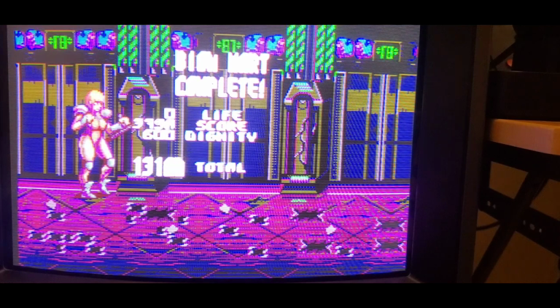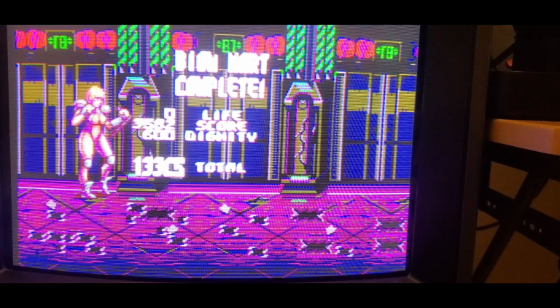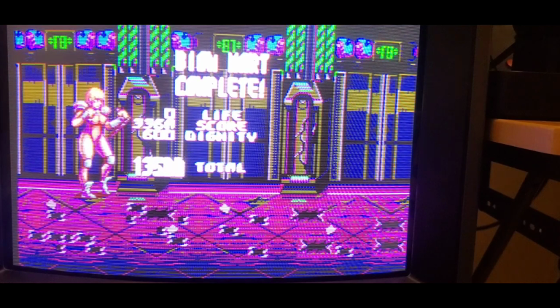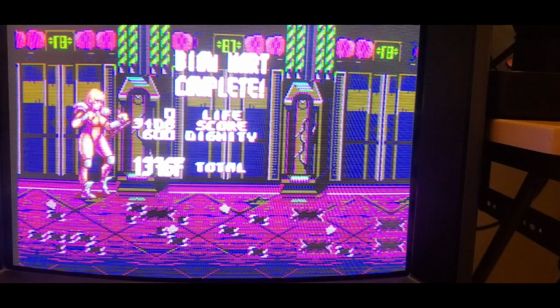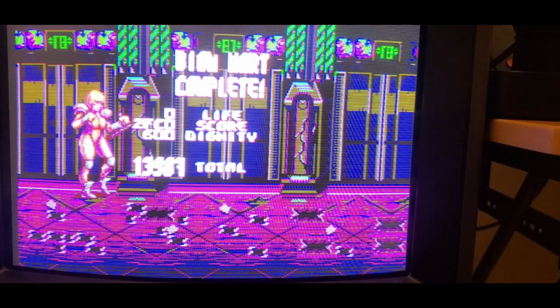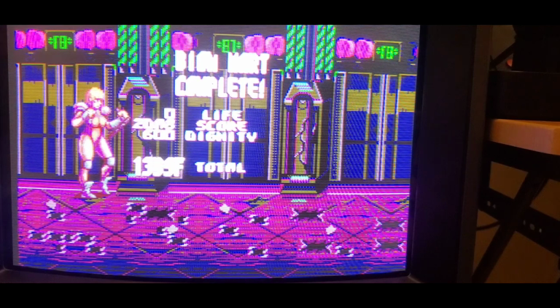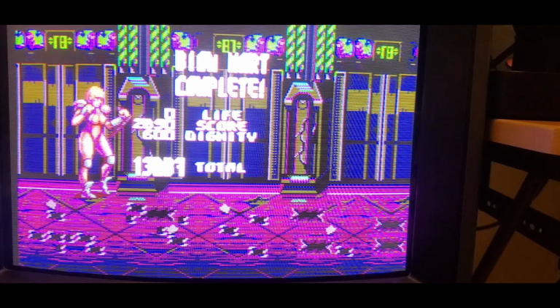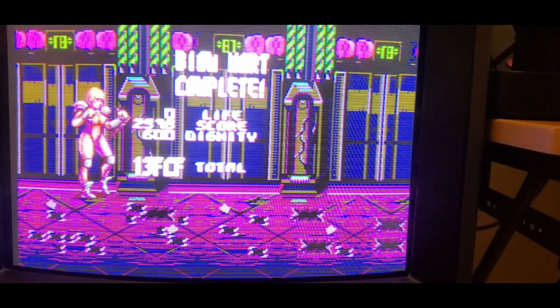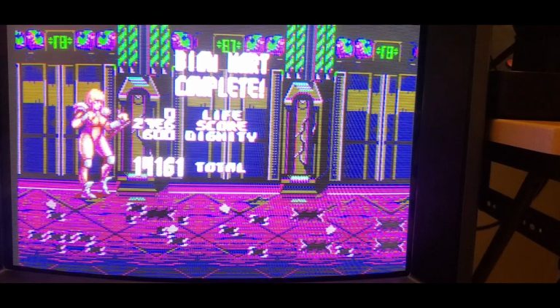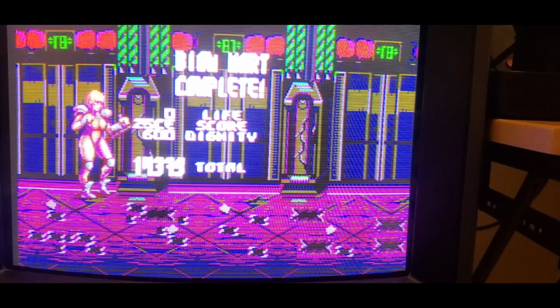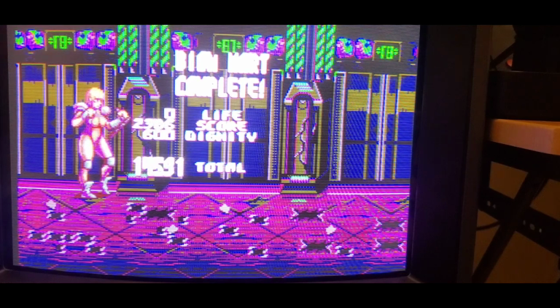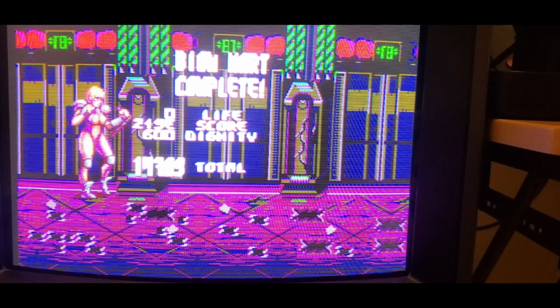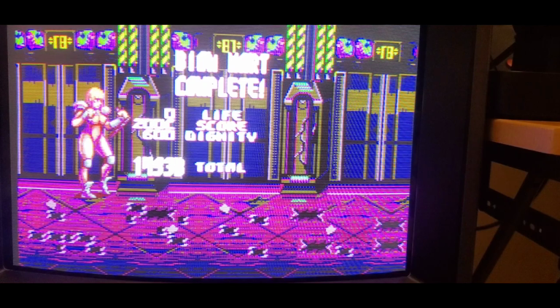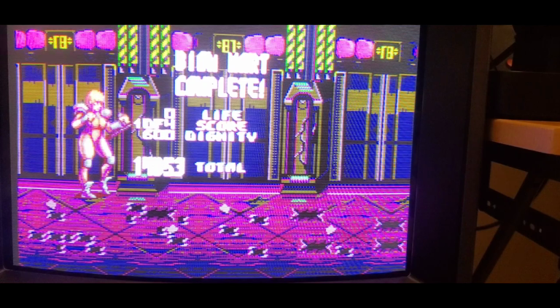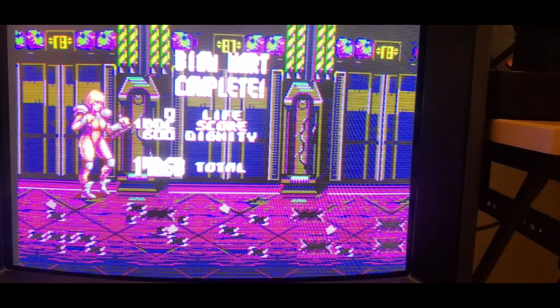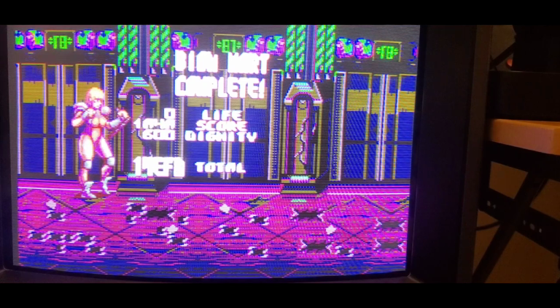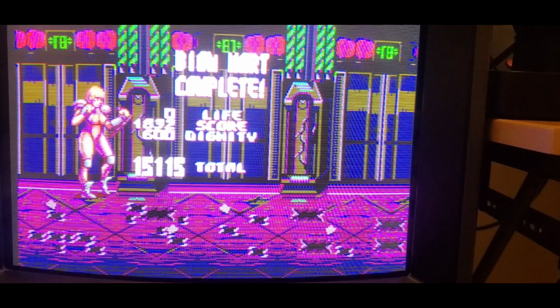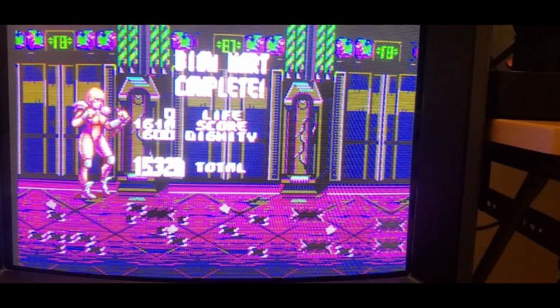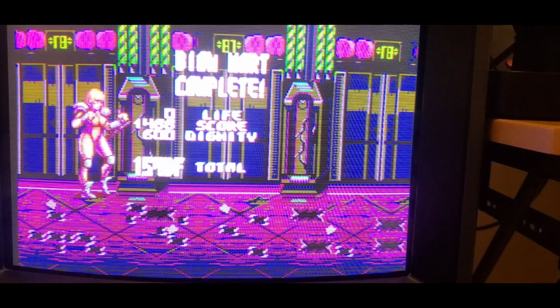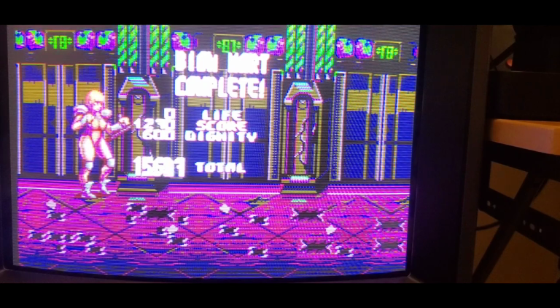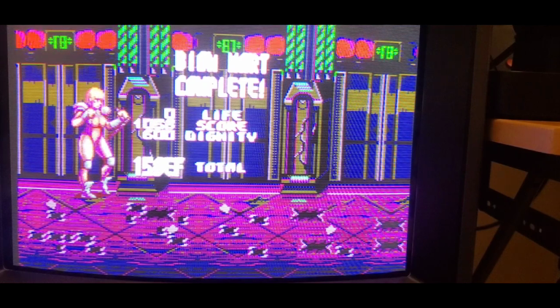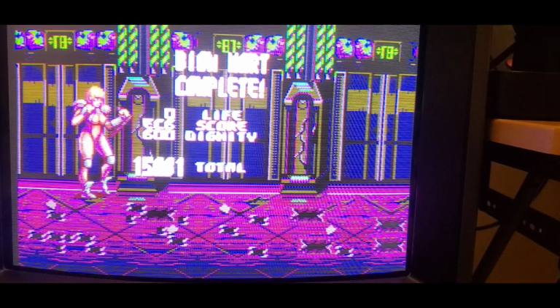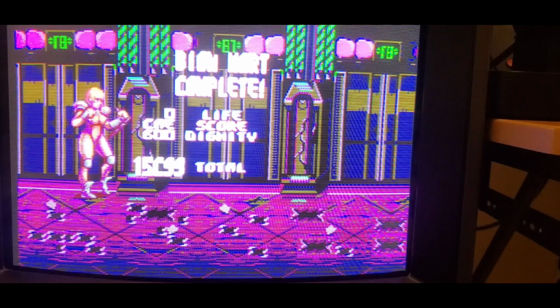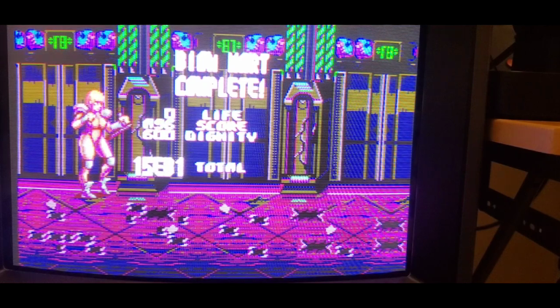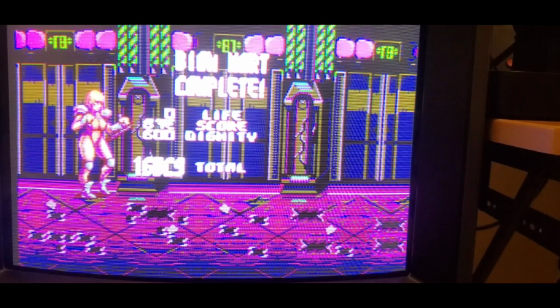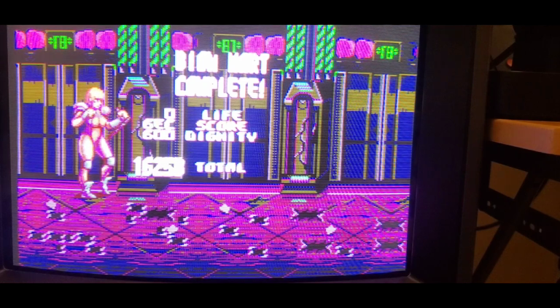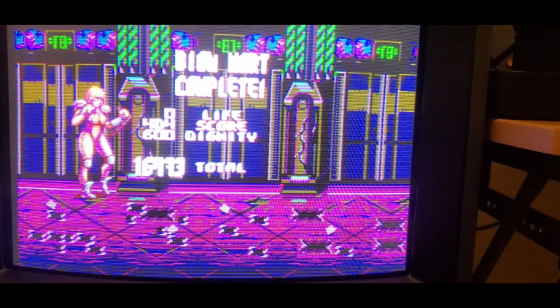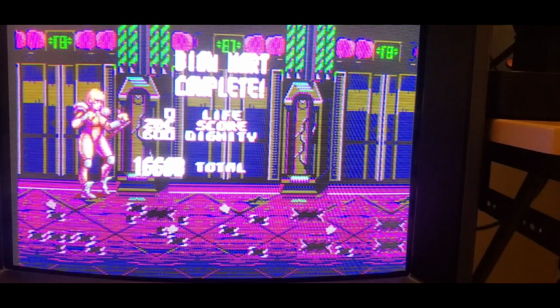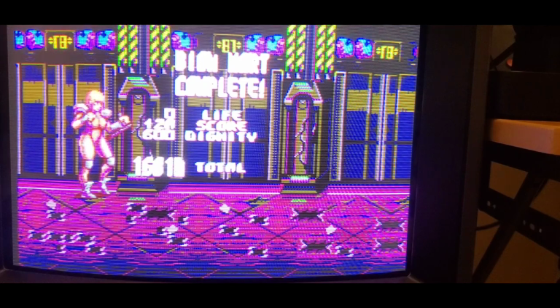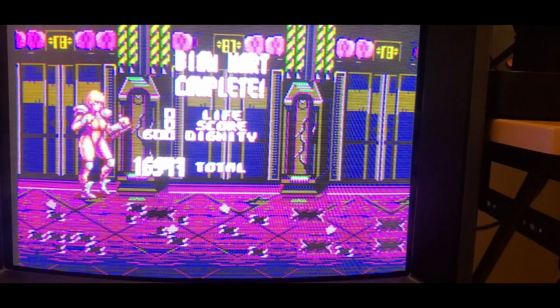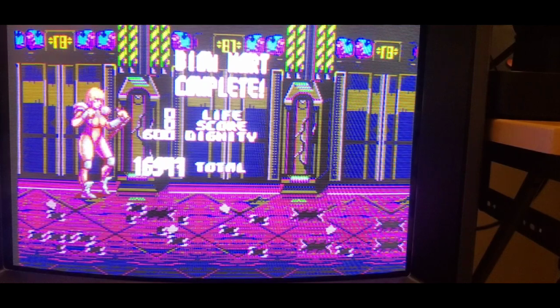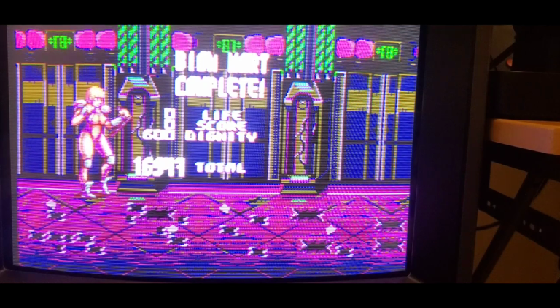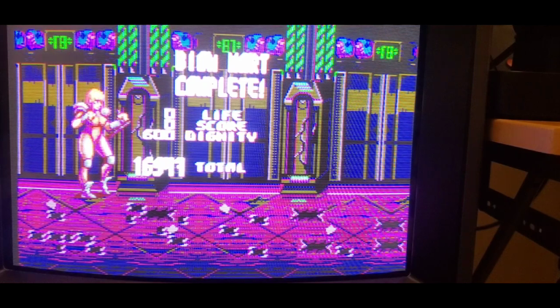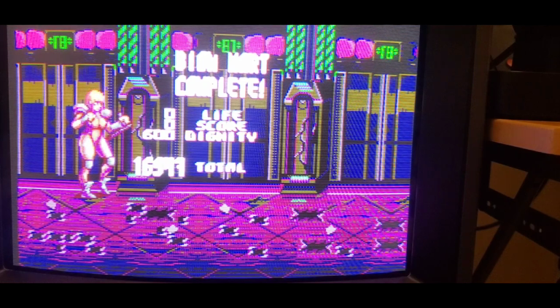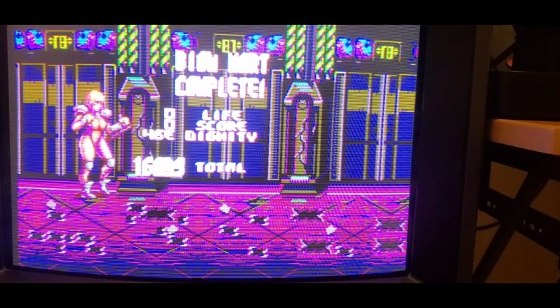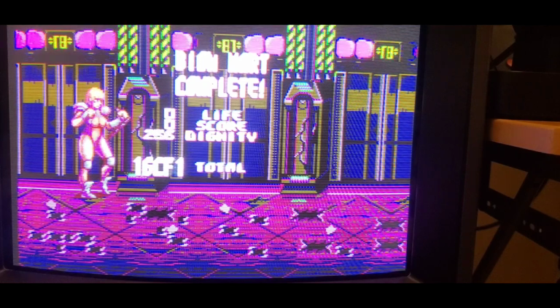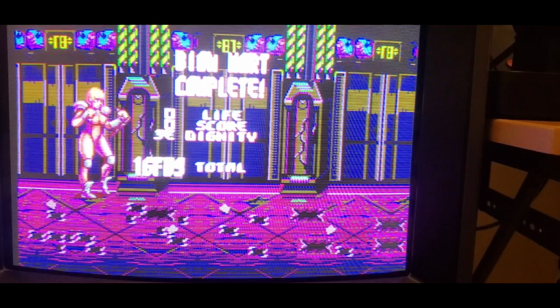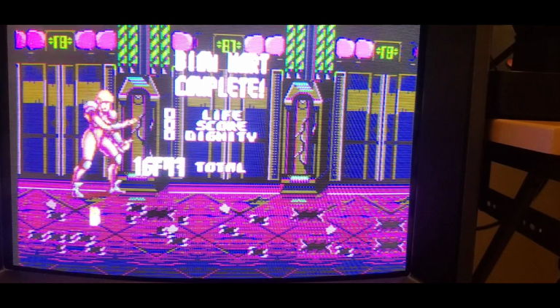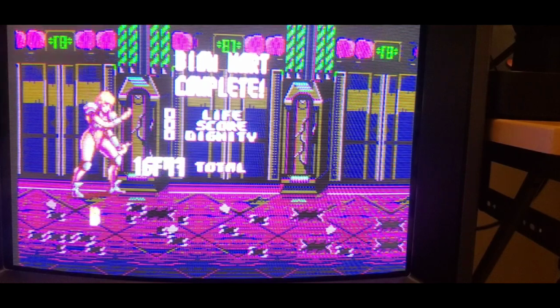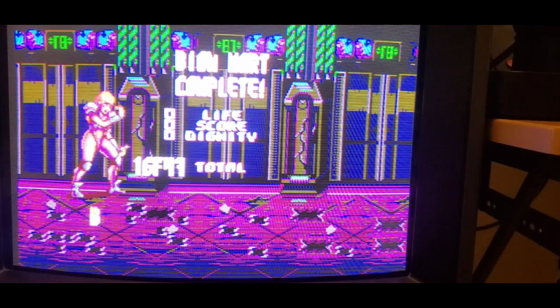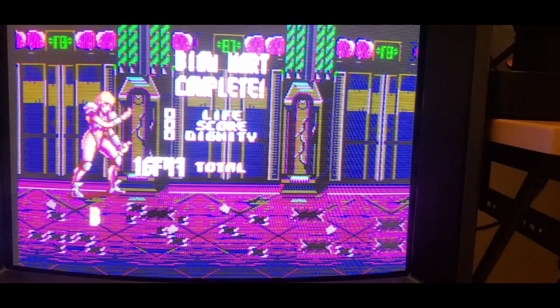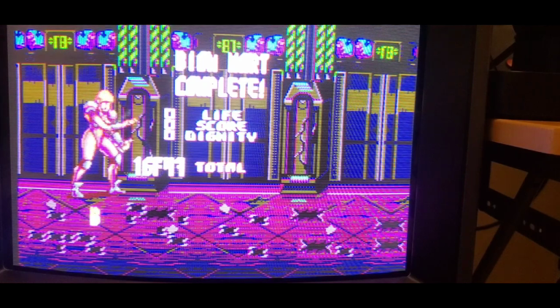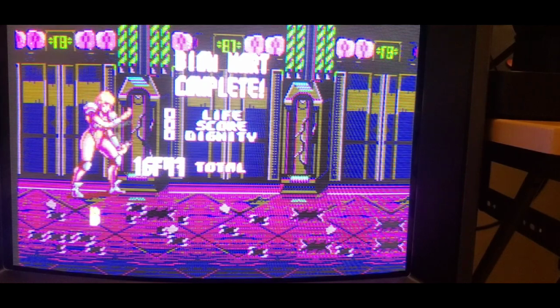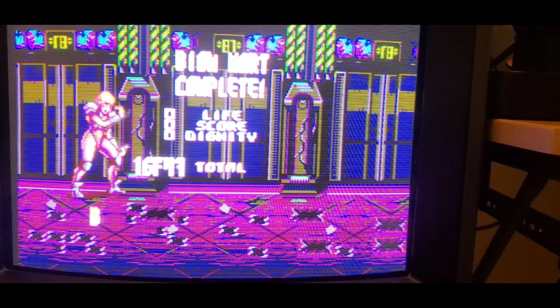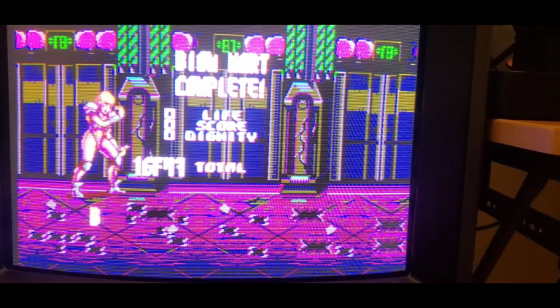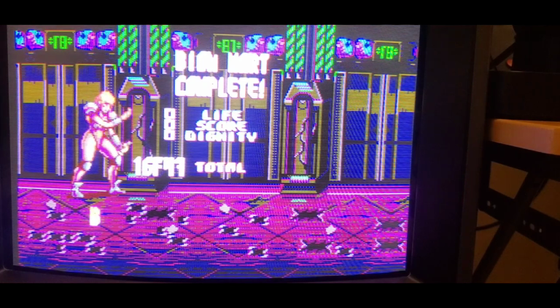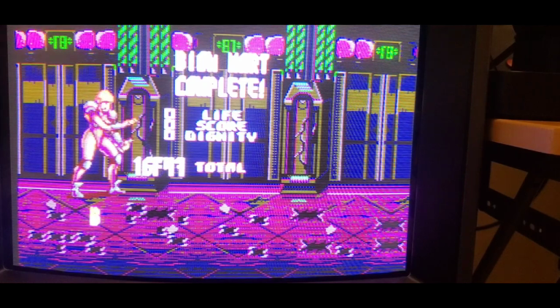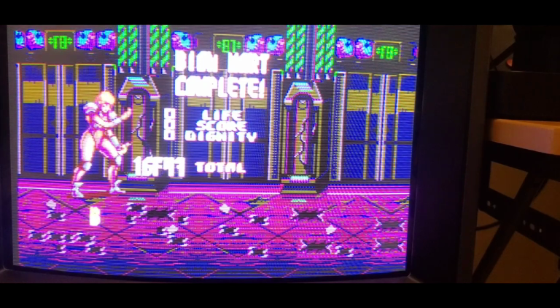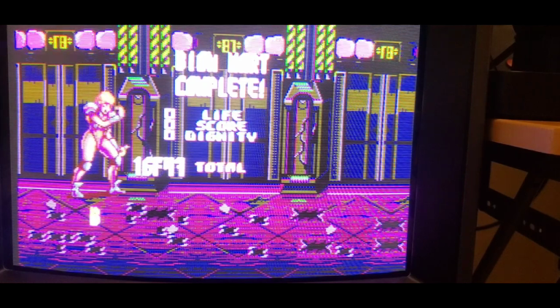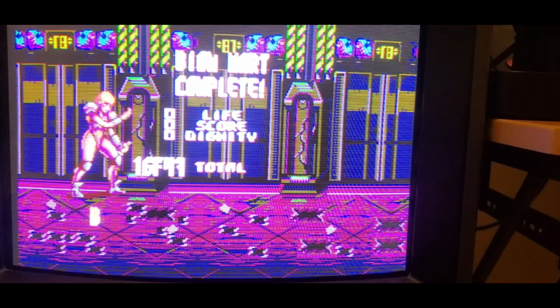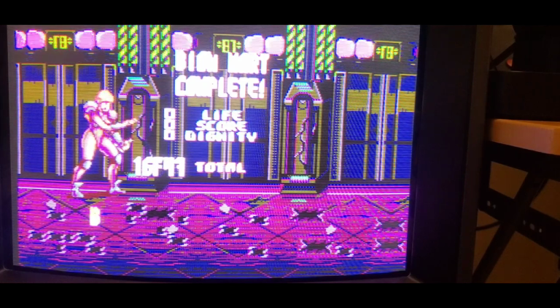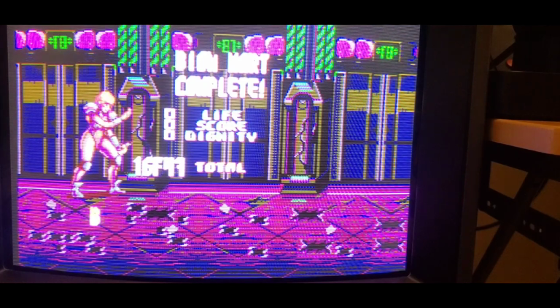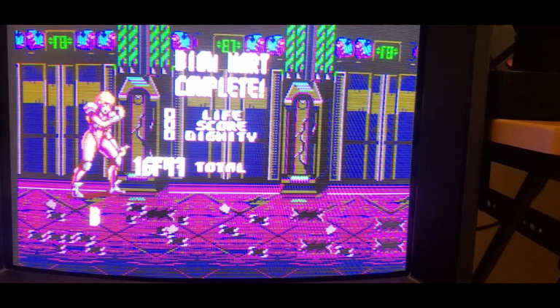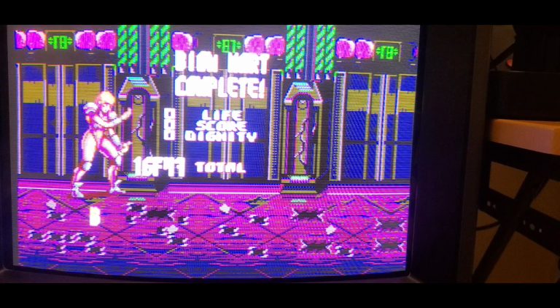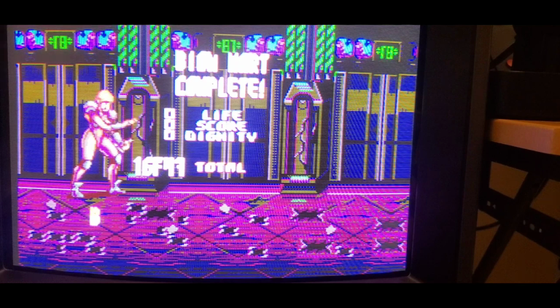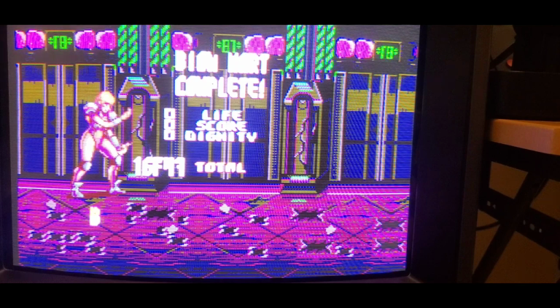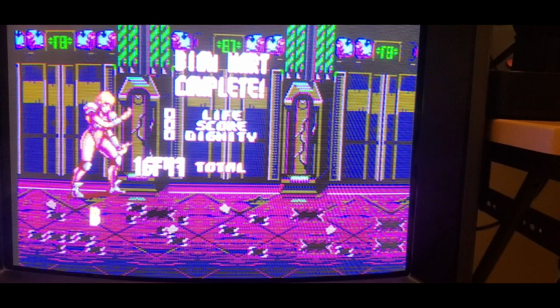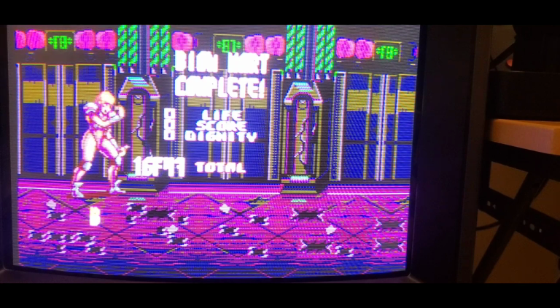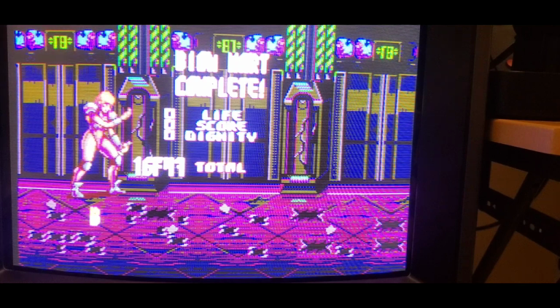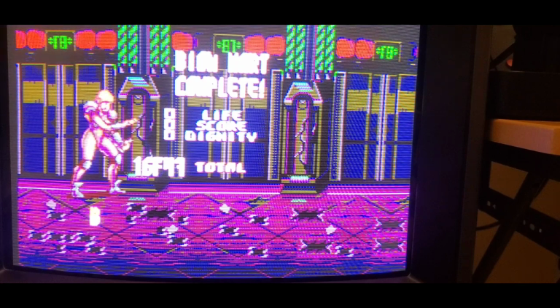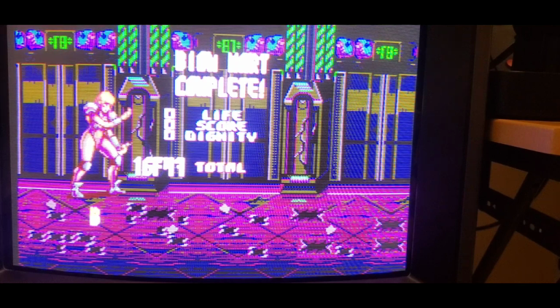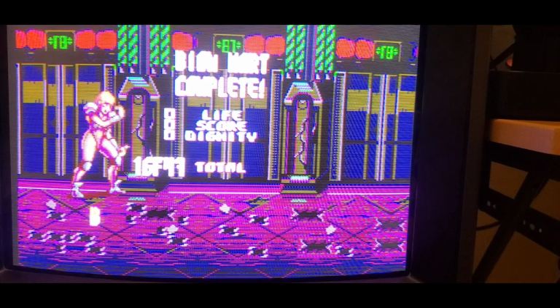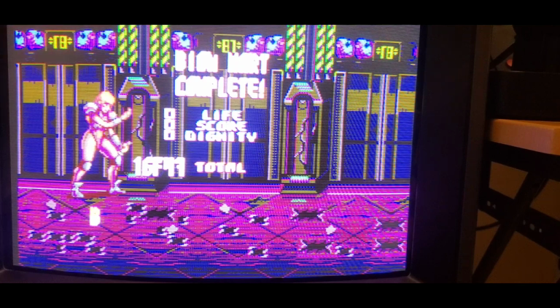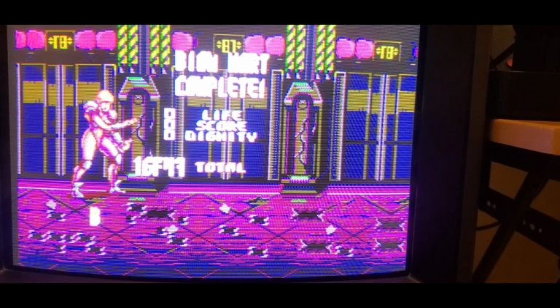Yeah, that's it. Paprium is a real thing that is real, and I have it, and it is not Vaporware — but it is Vaporwave.